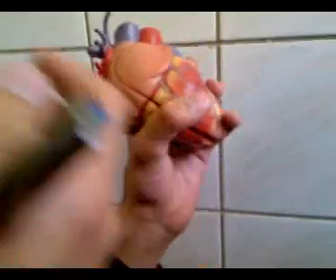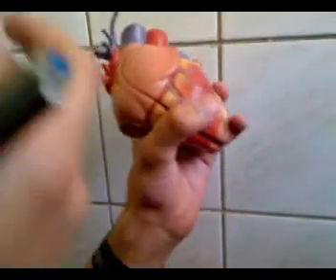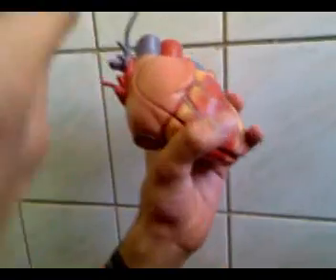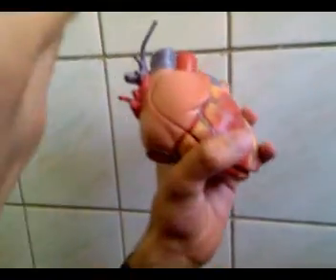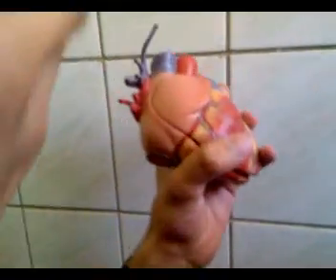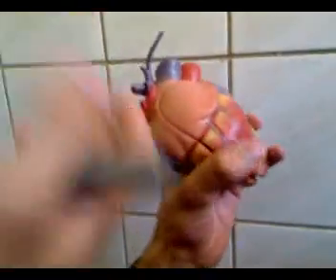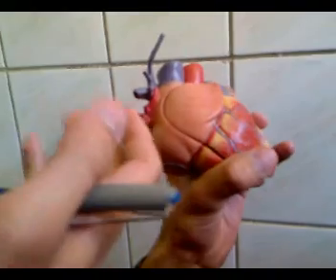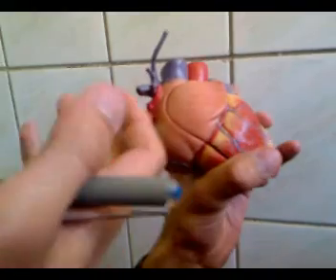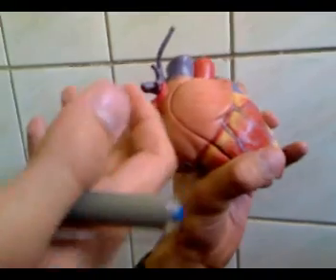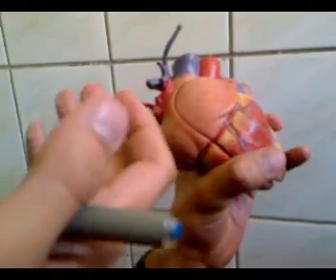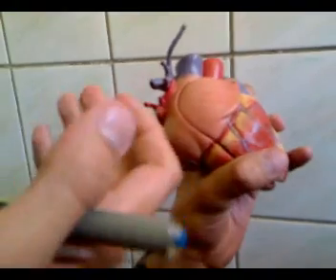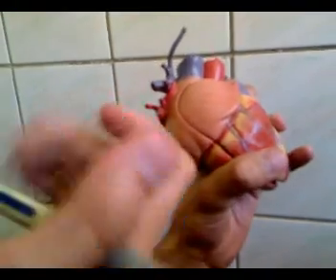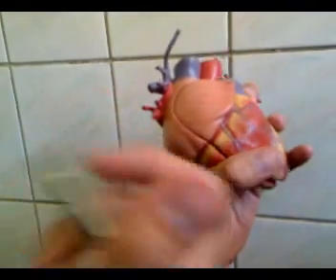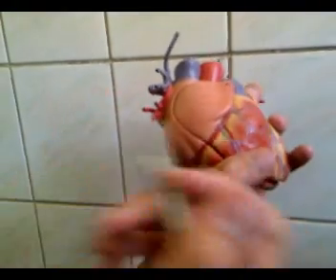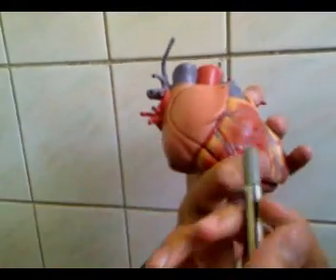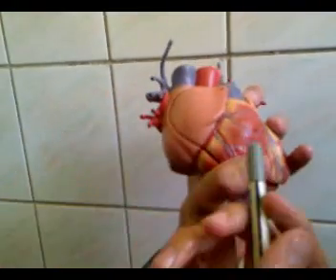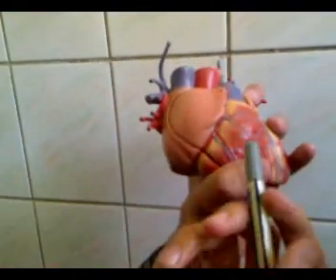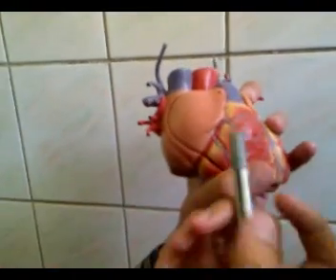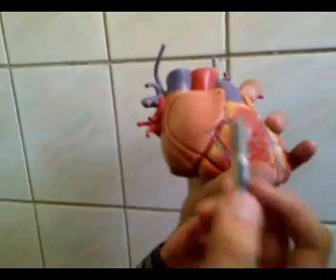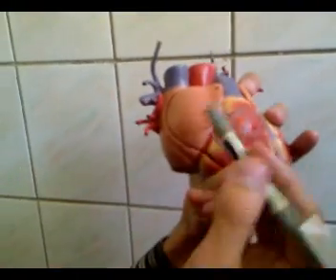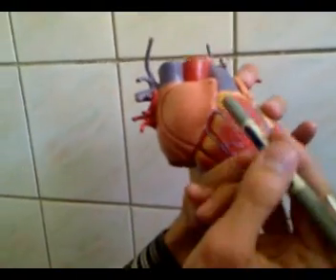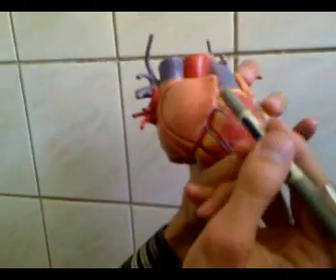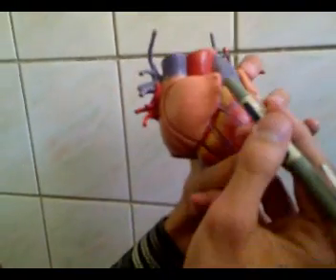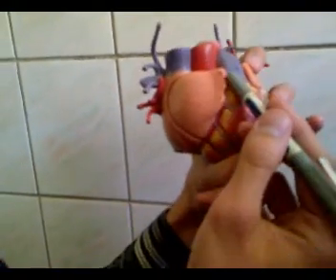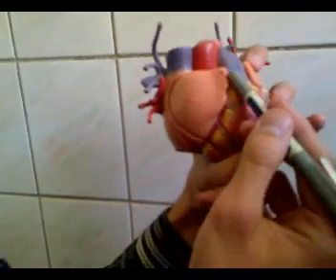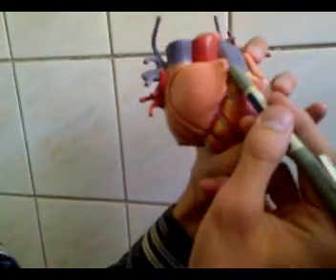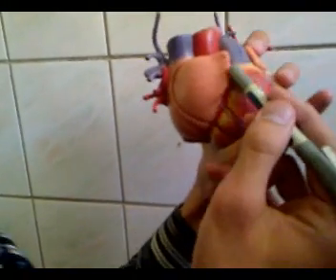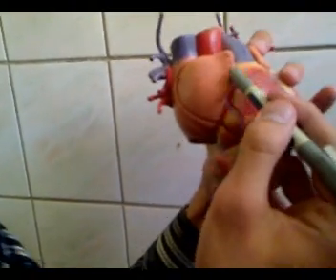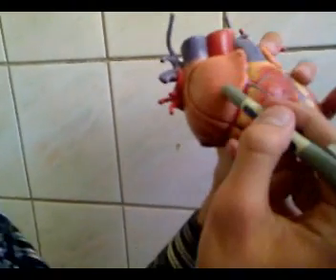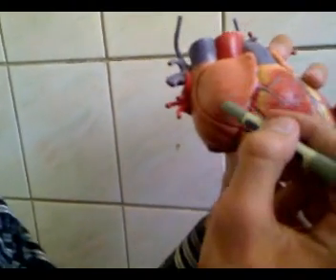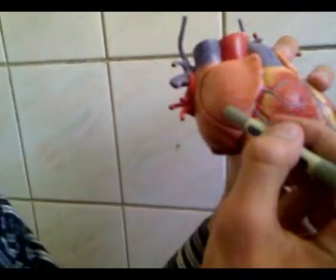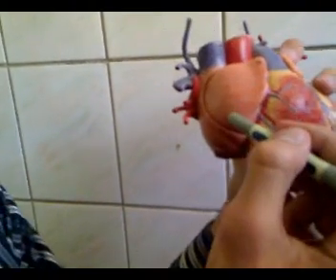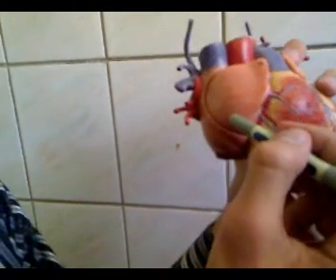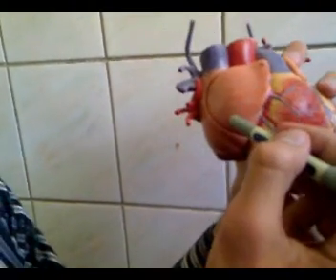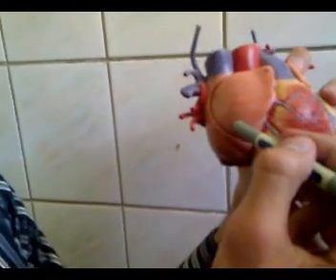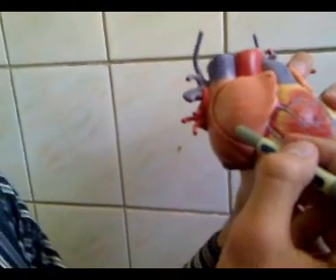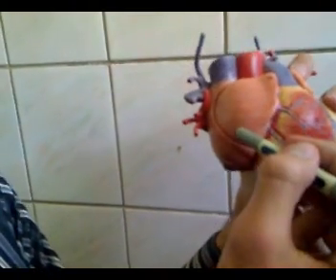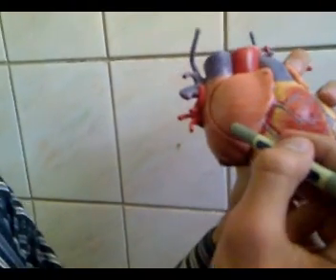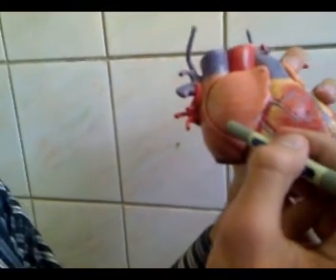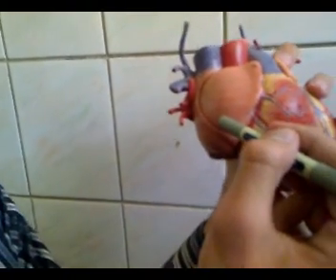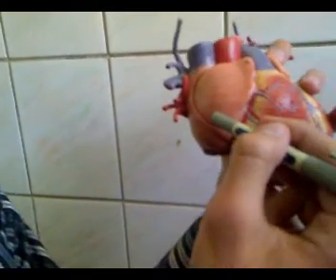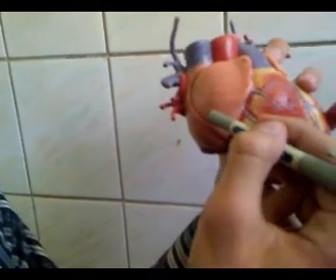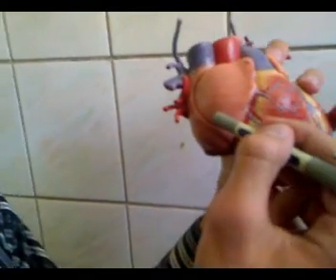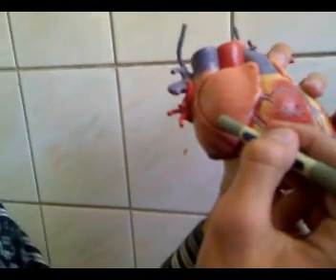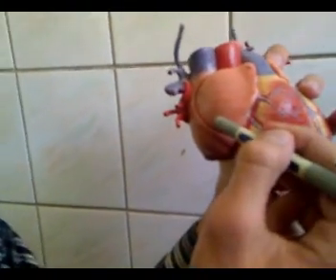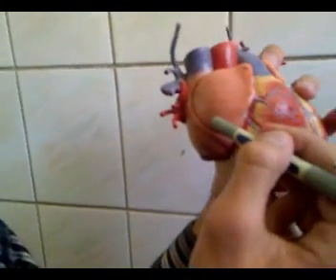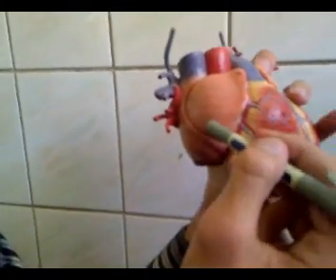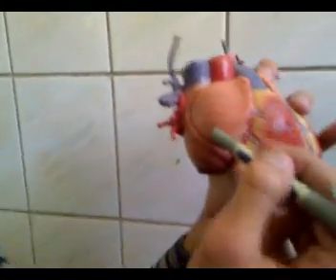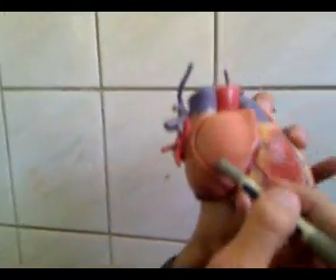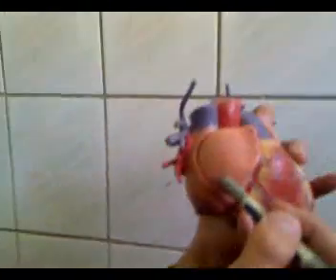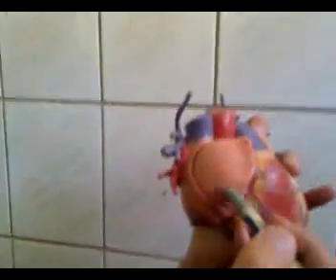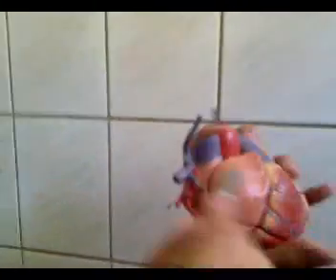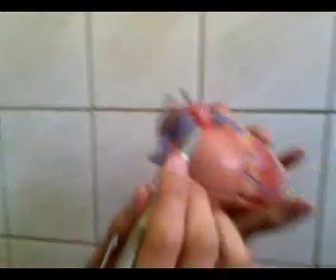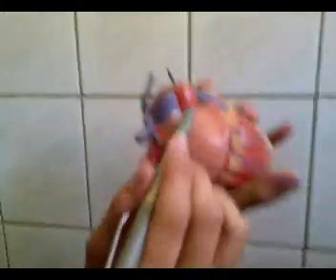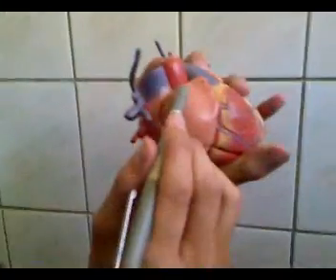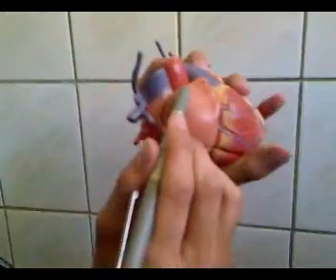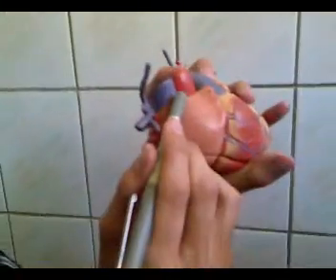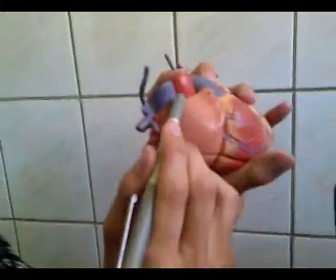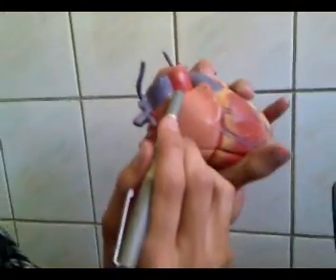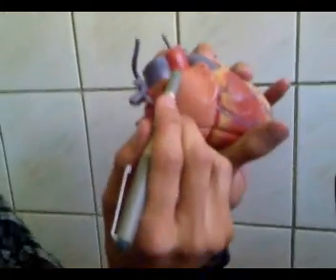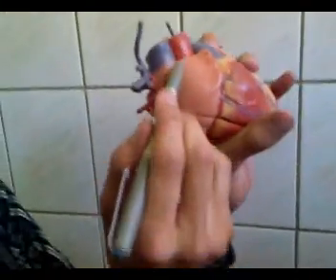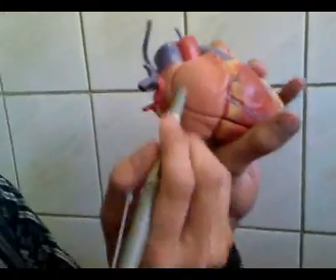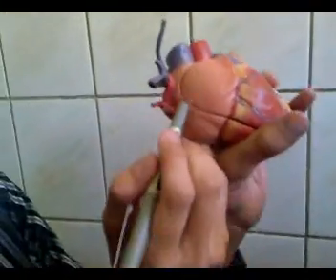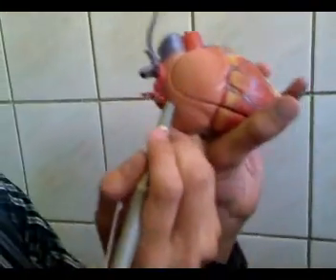The sulcus terminalis is the same thing. There is a ridge of the sulcus terminalis.